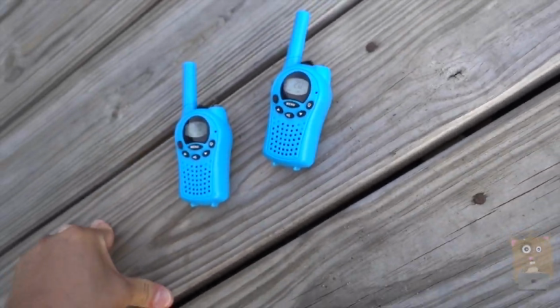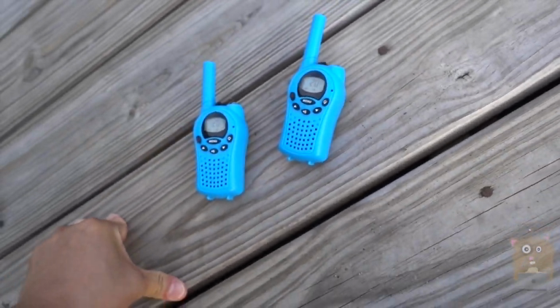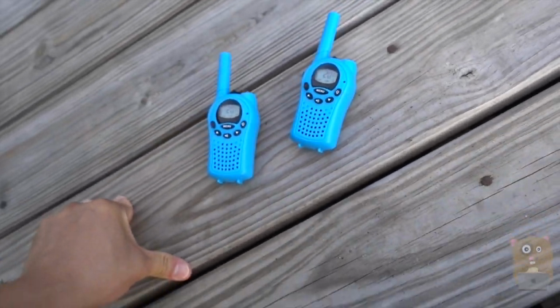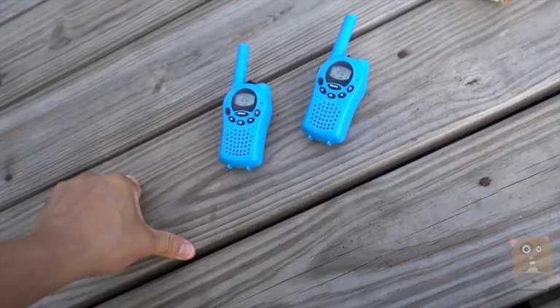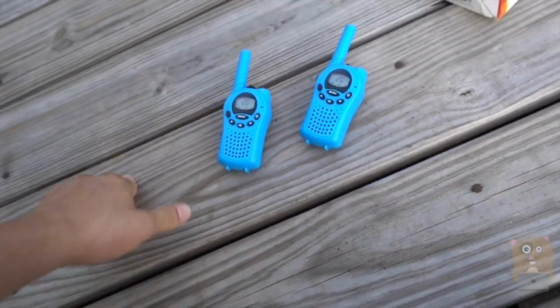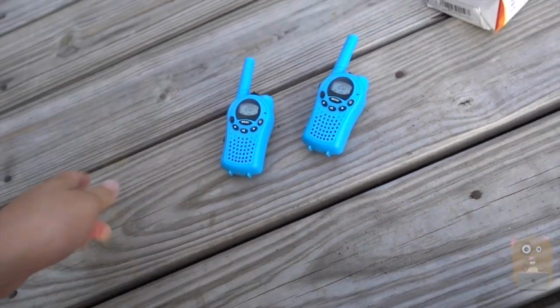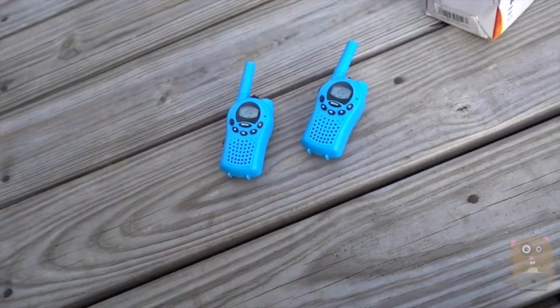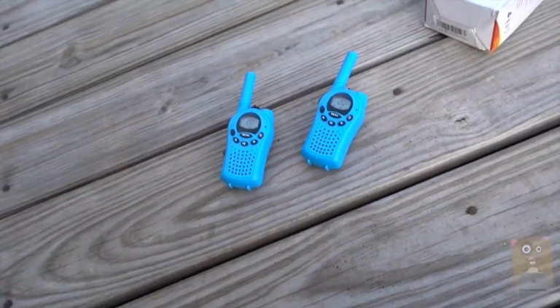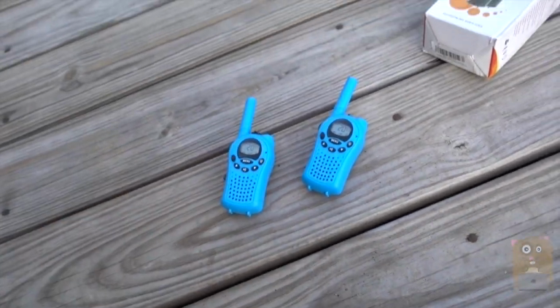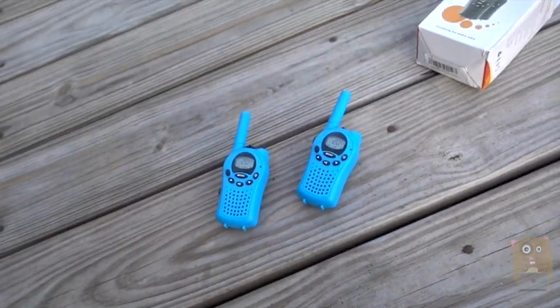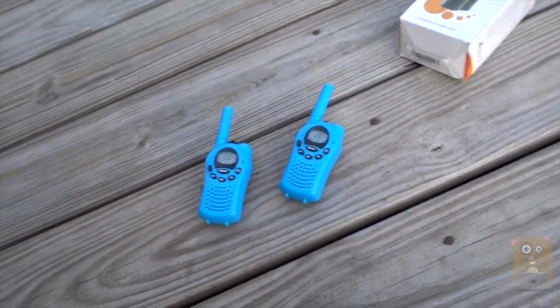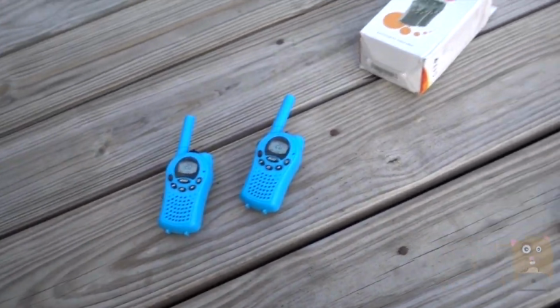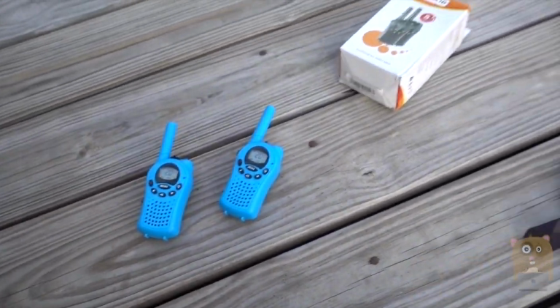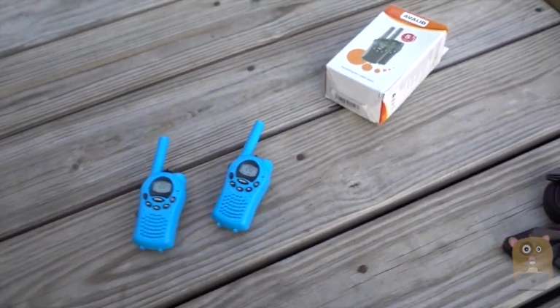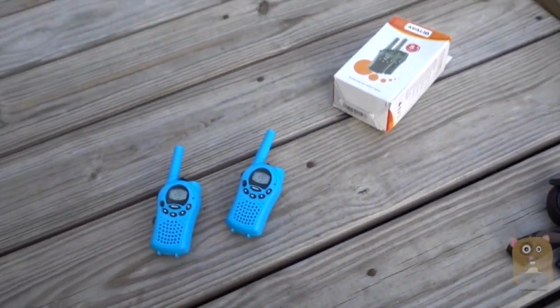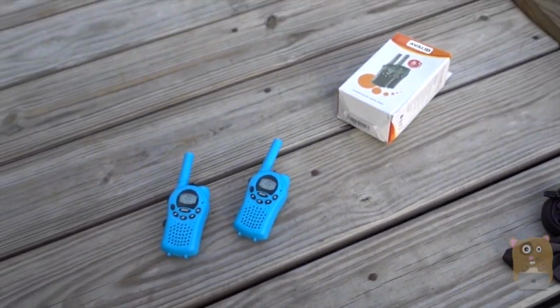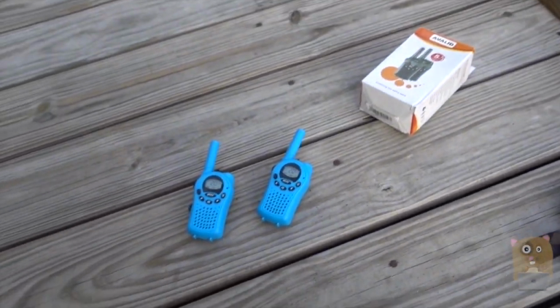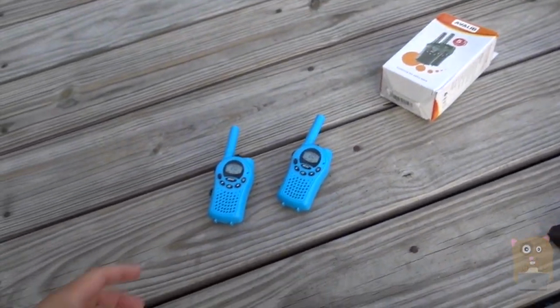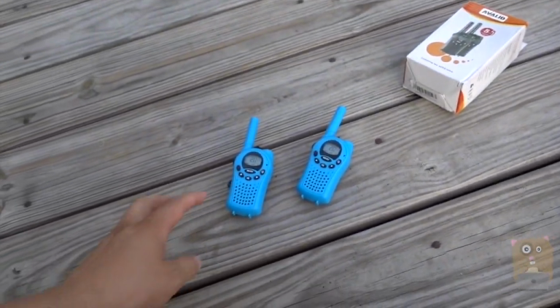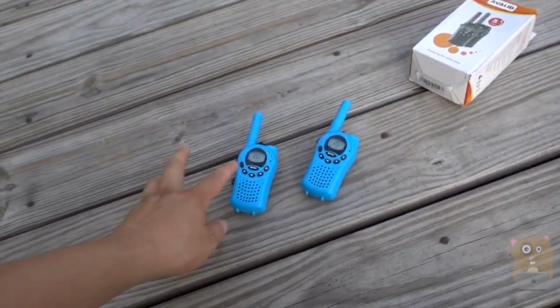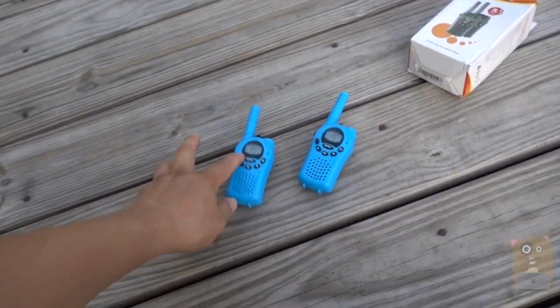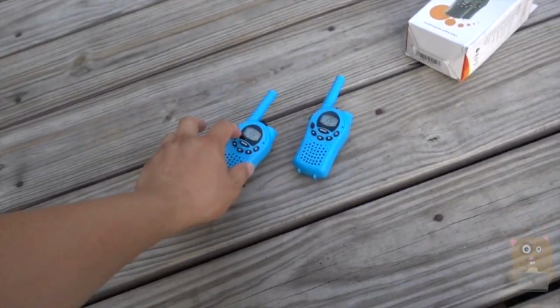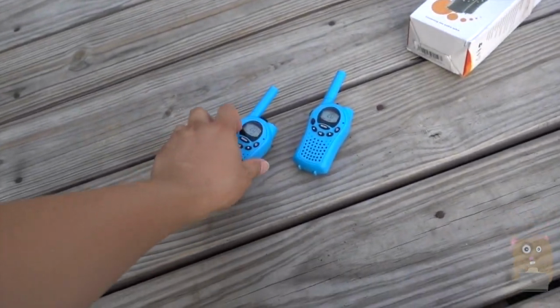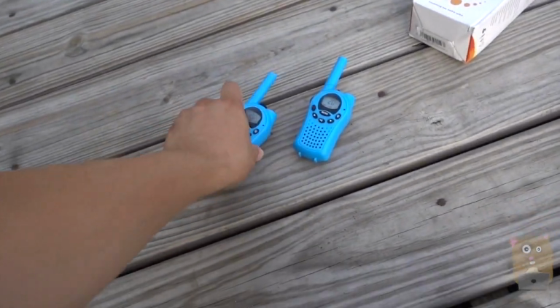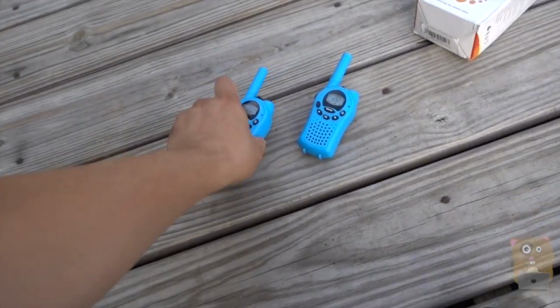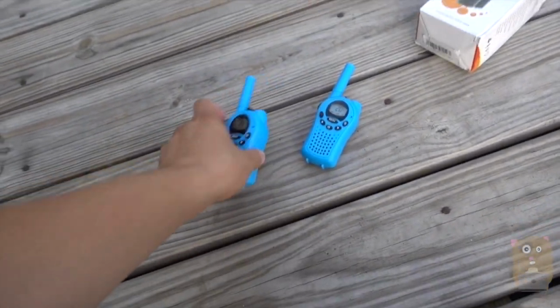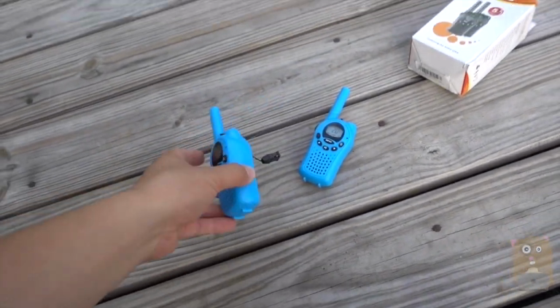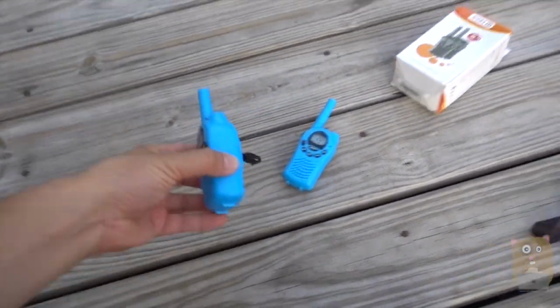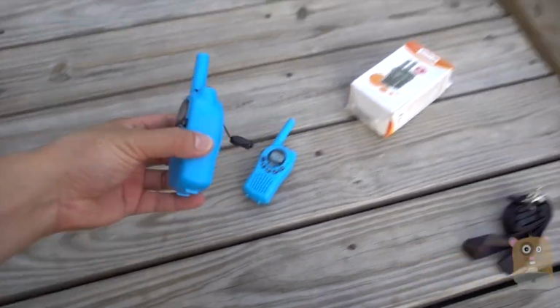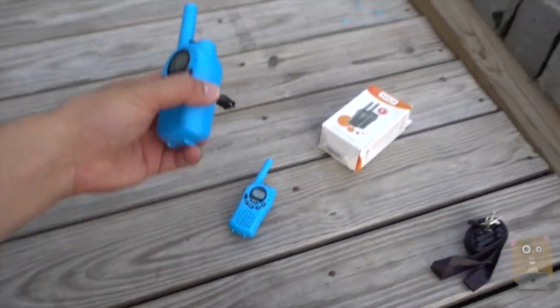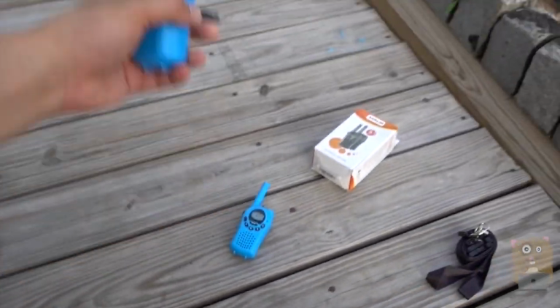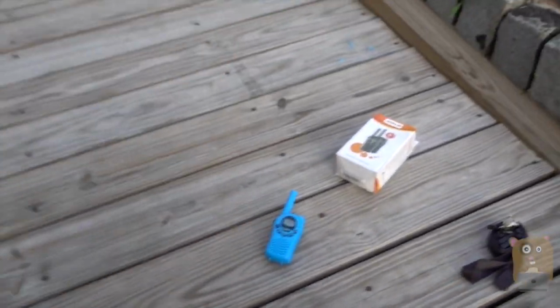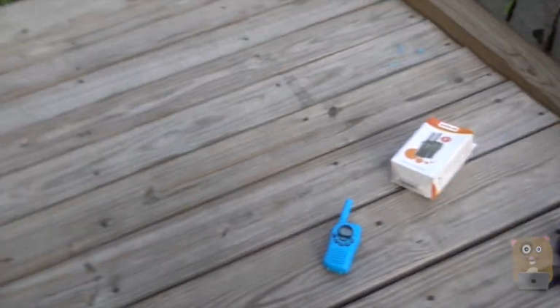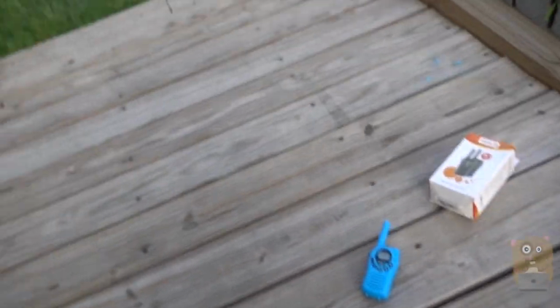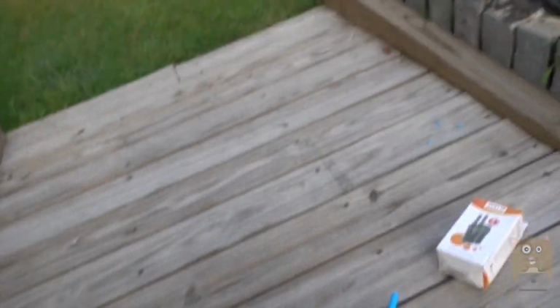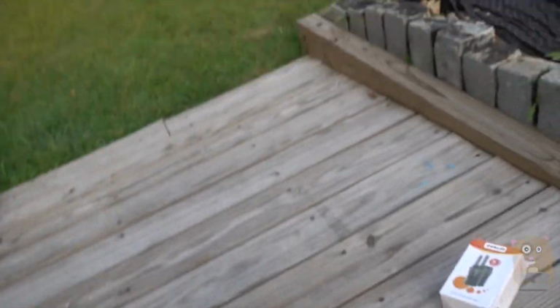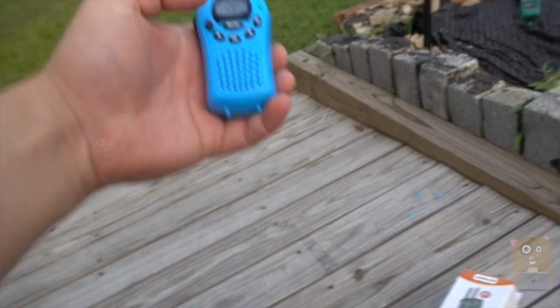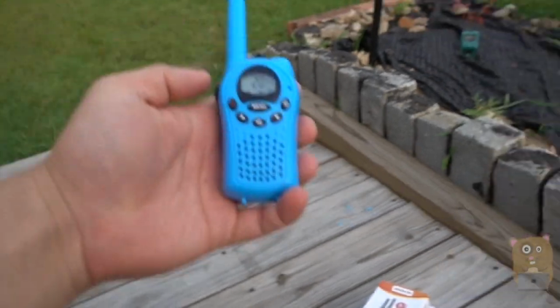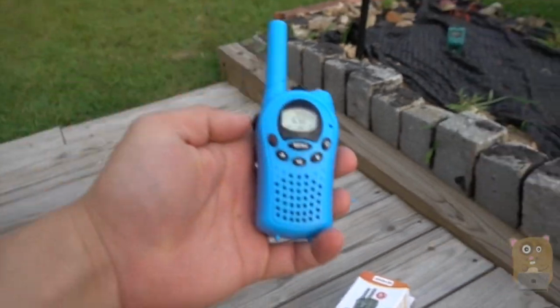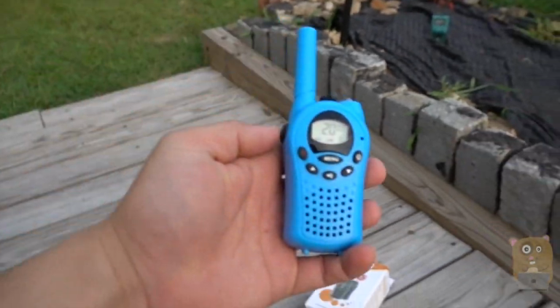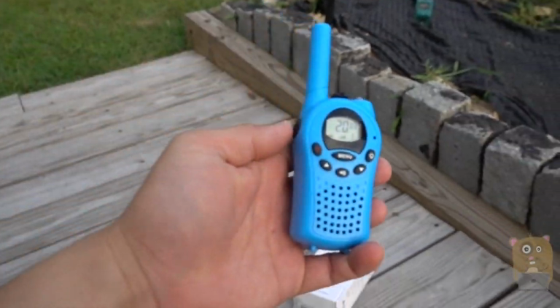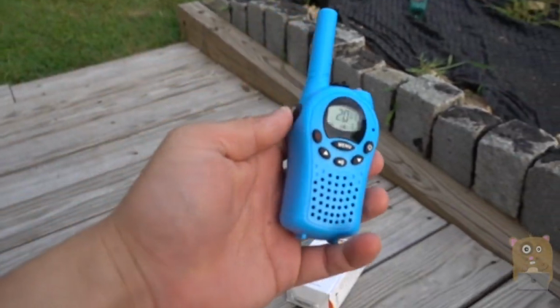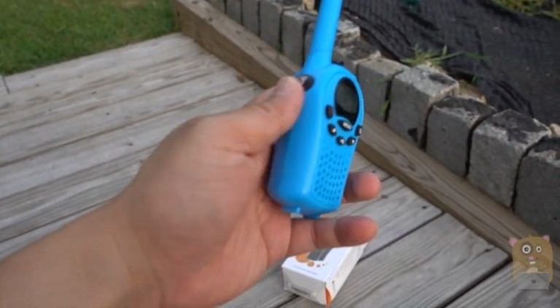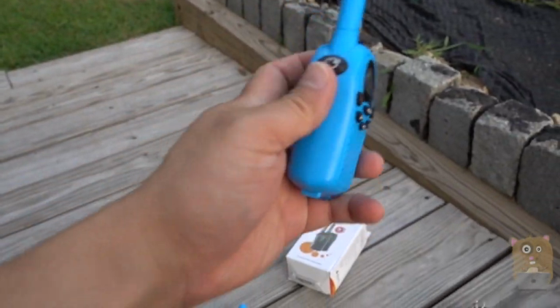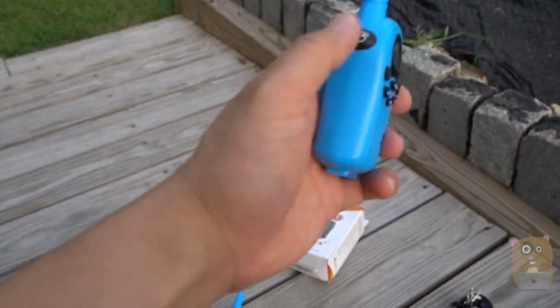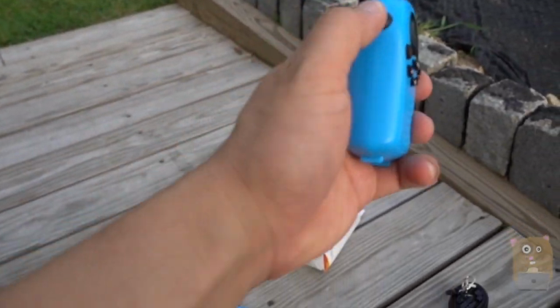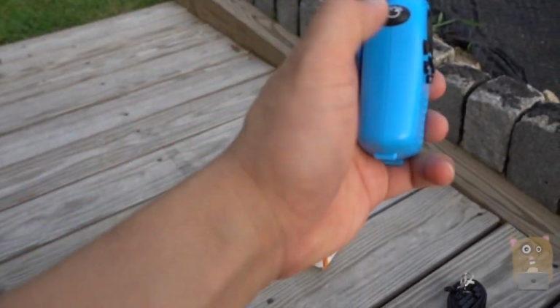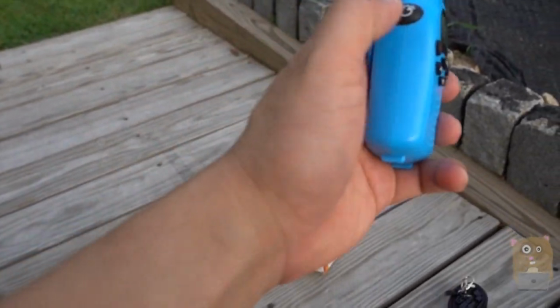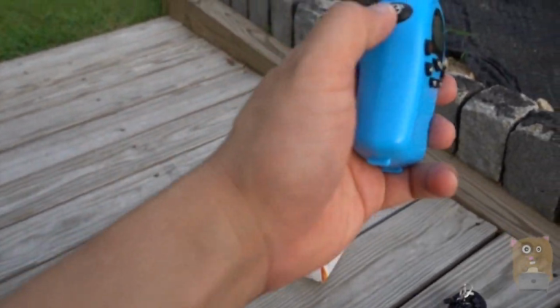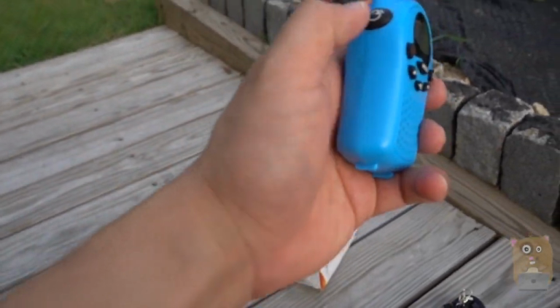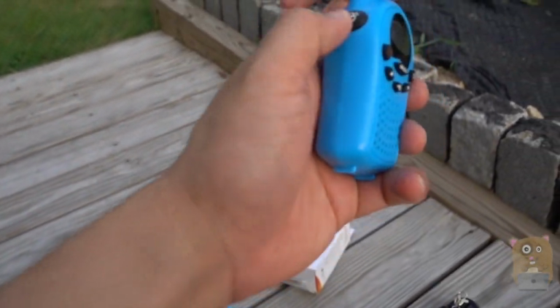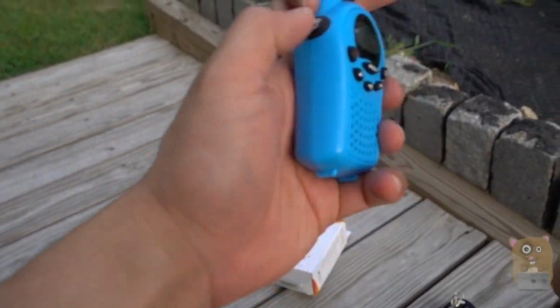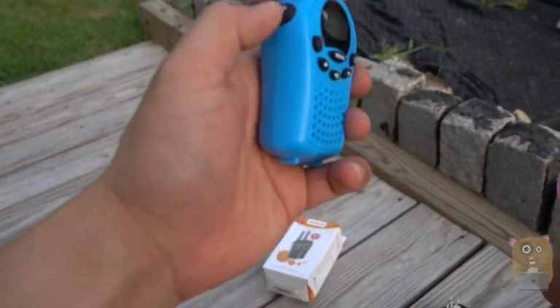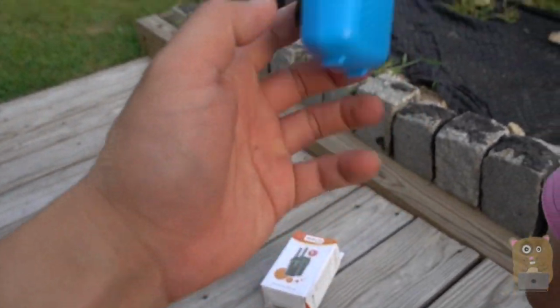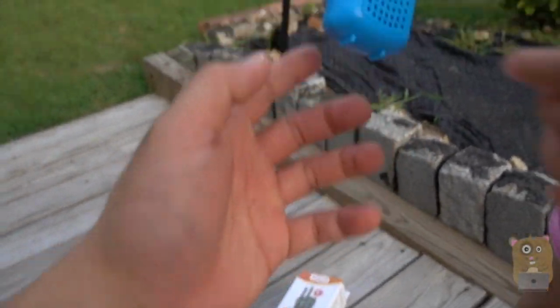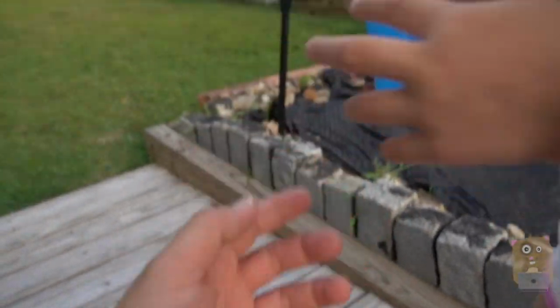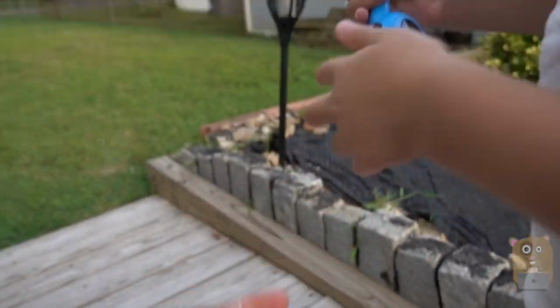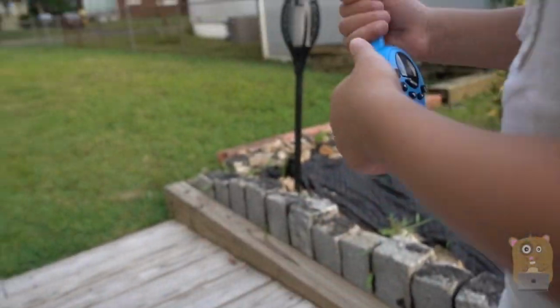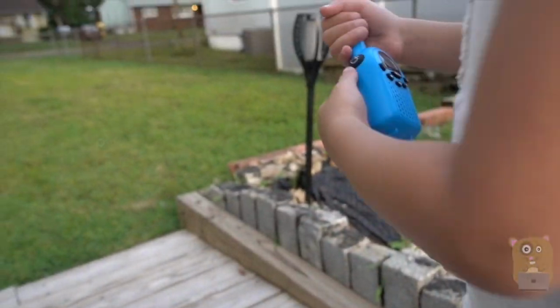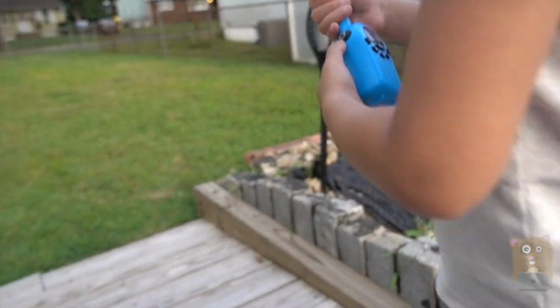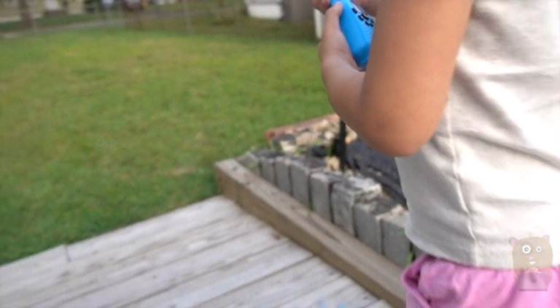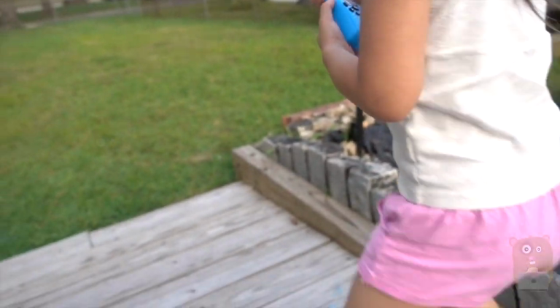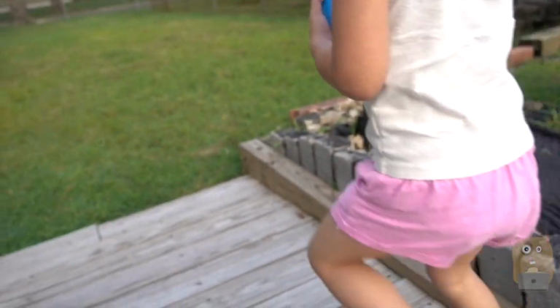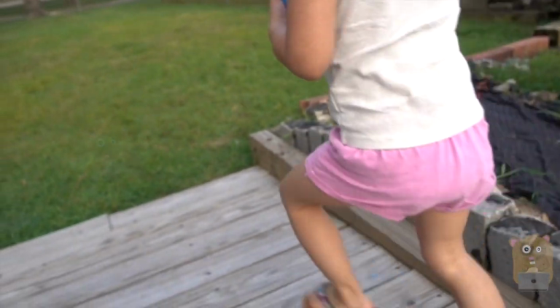The battery life is... okay. You want to press one? Here, bring this over there and I'll press this to talk.